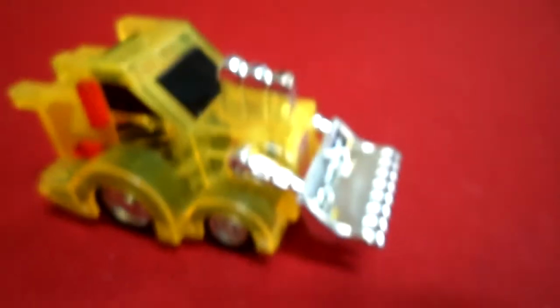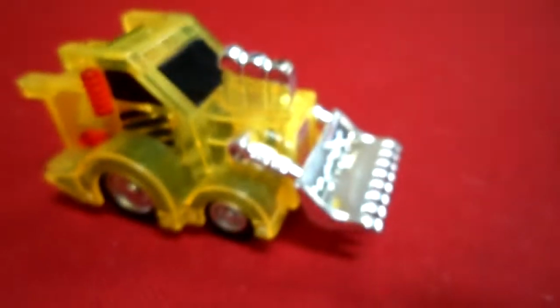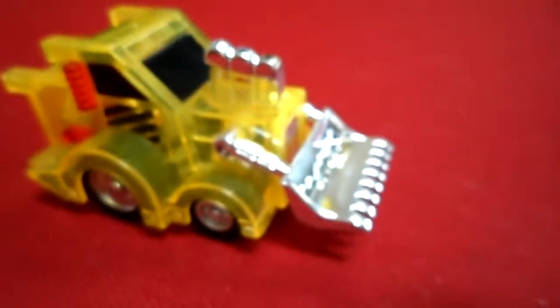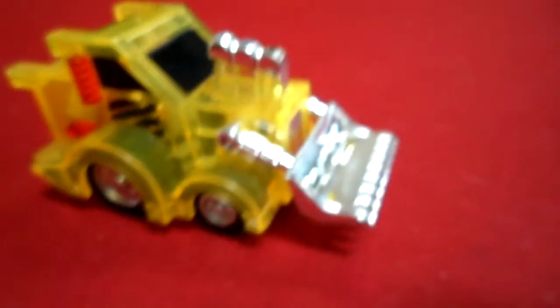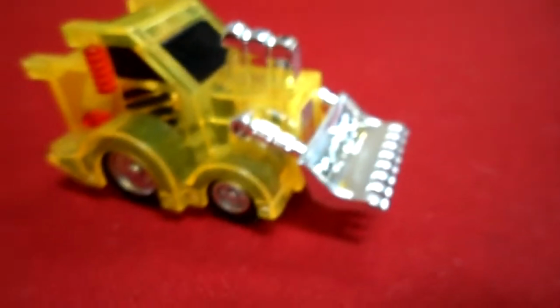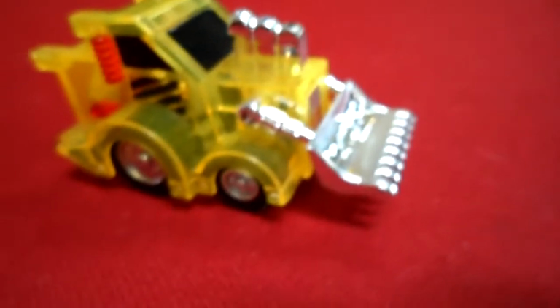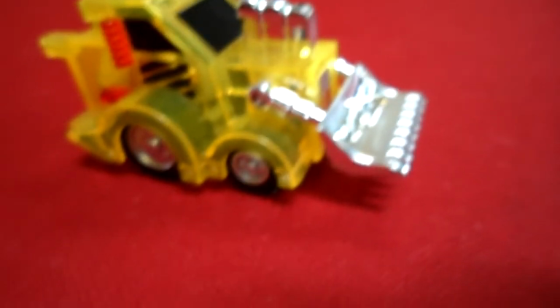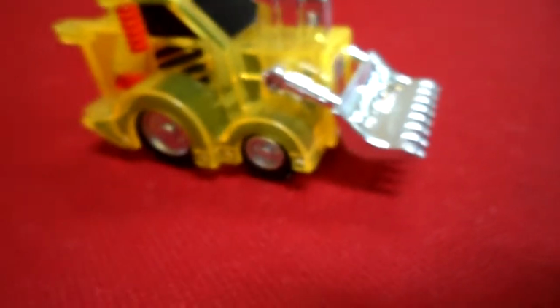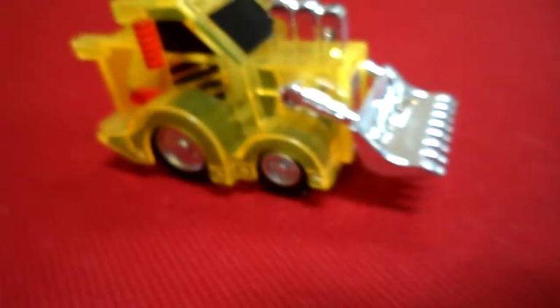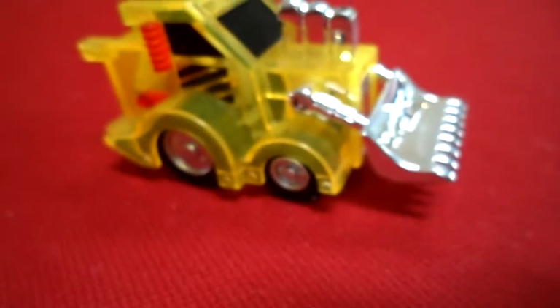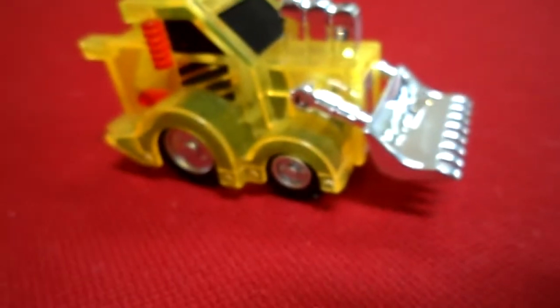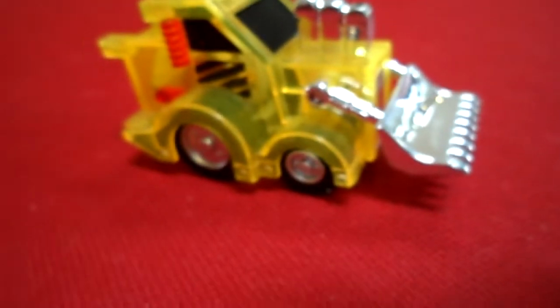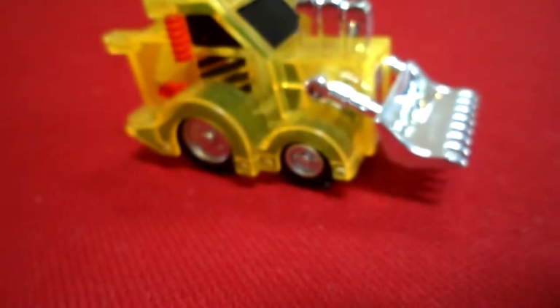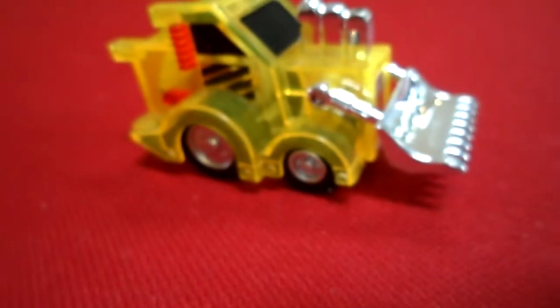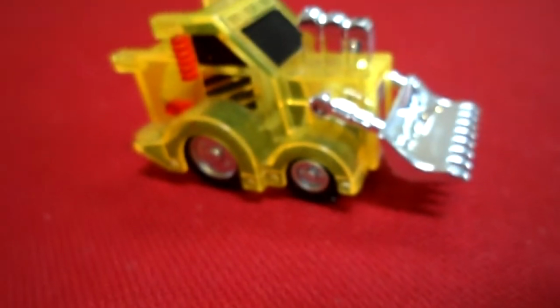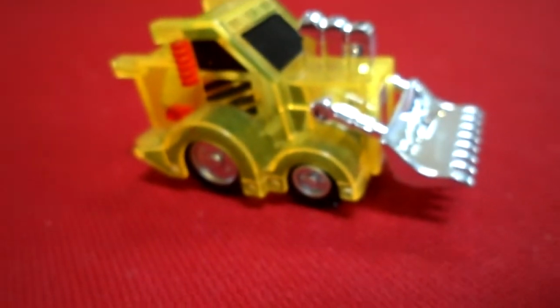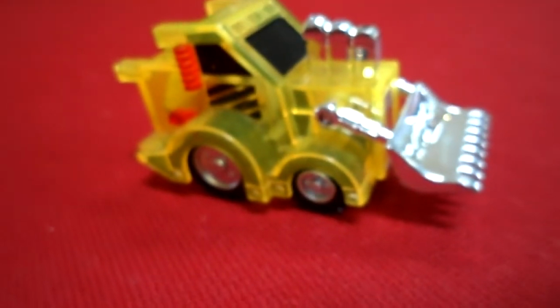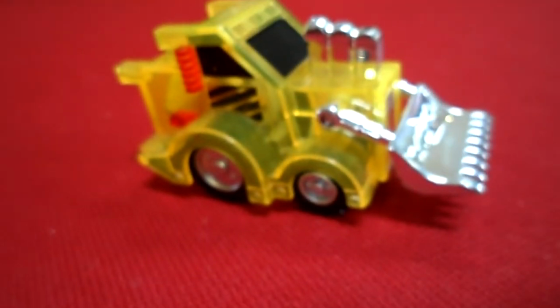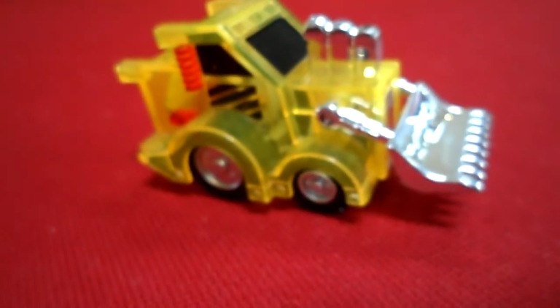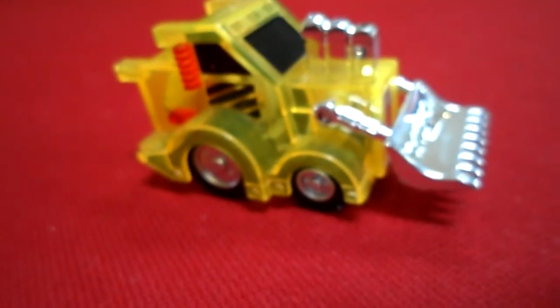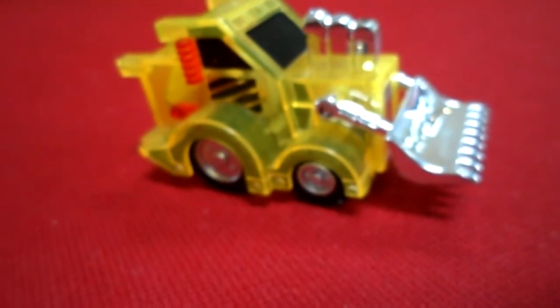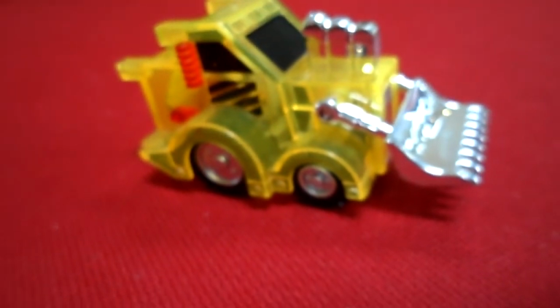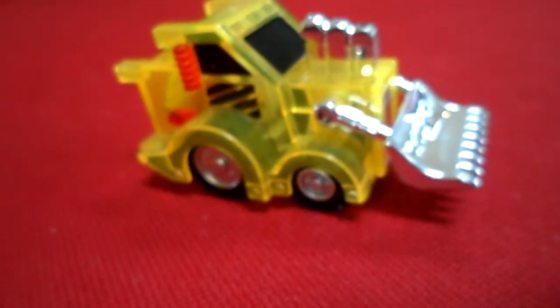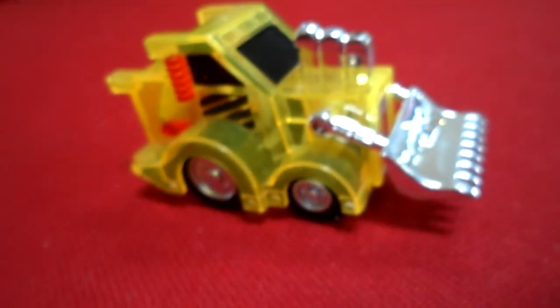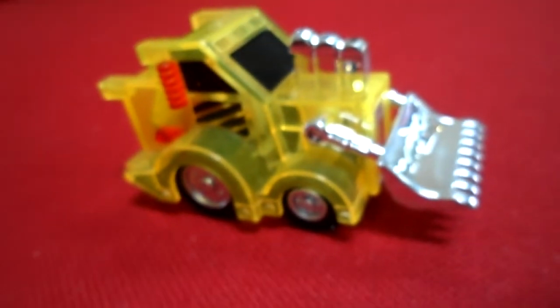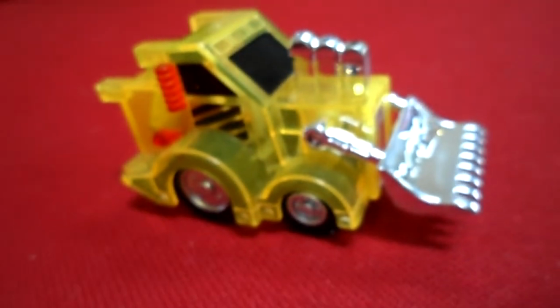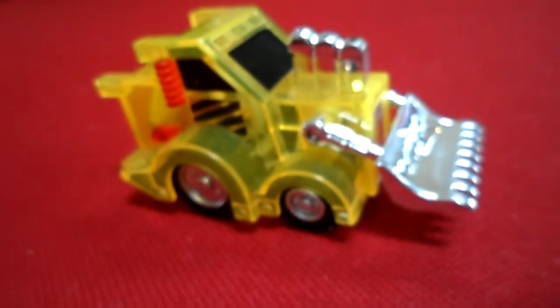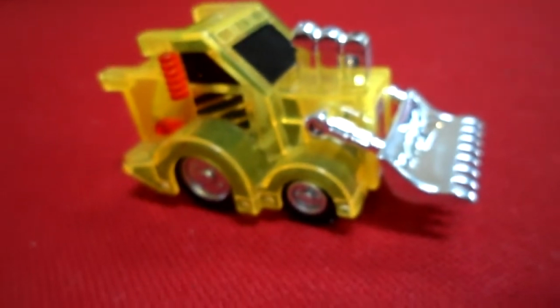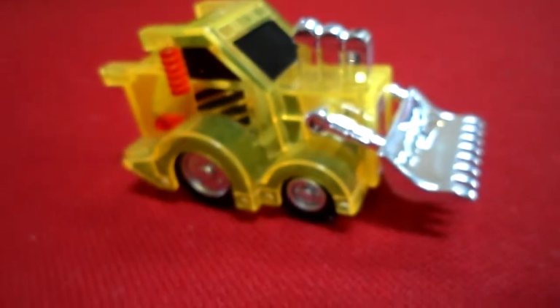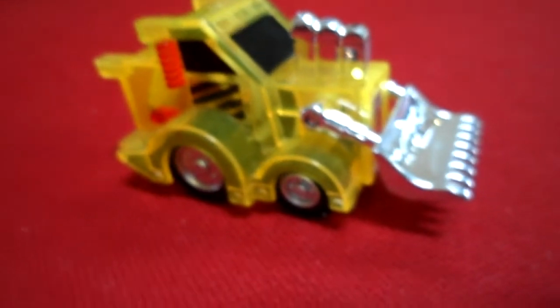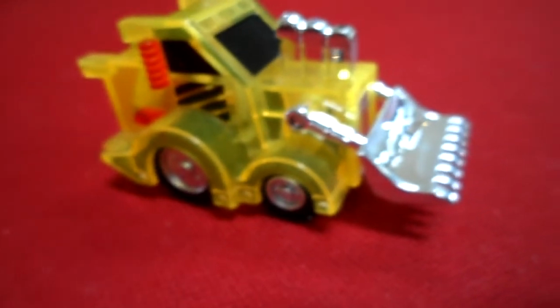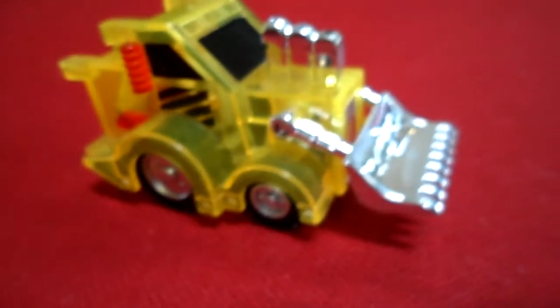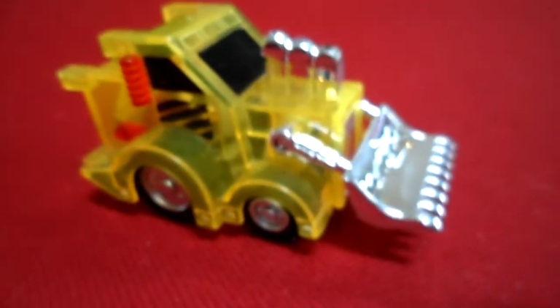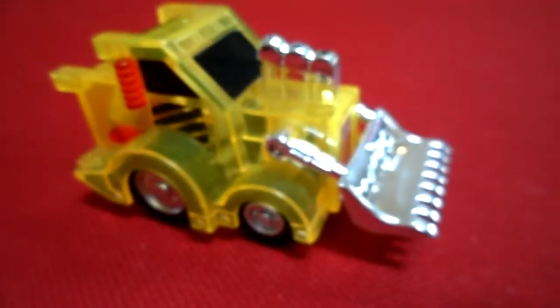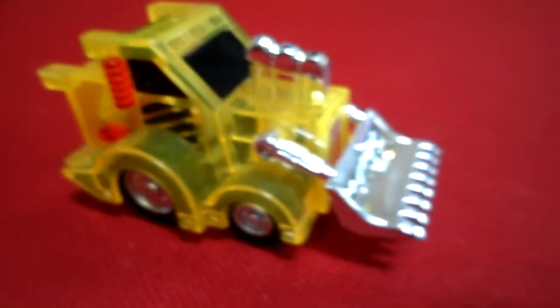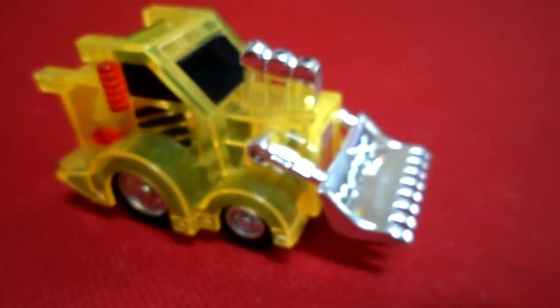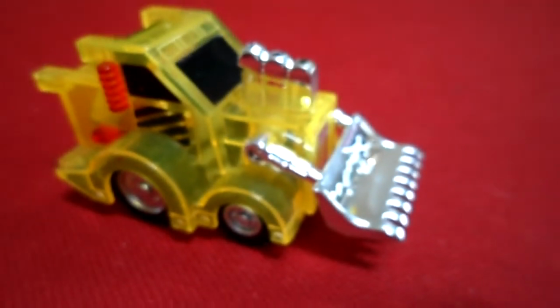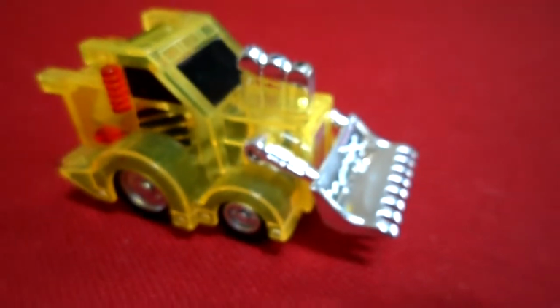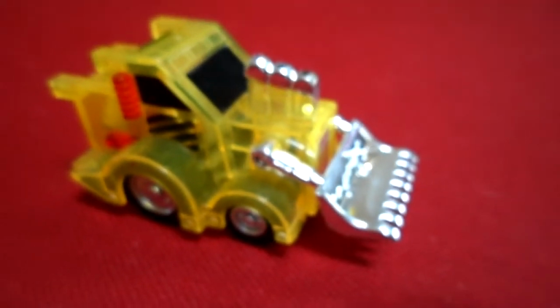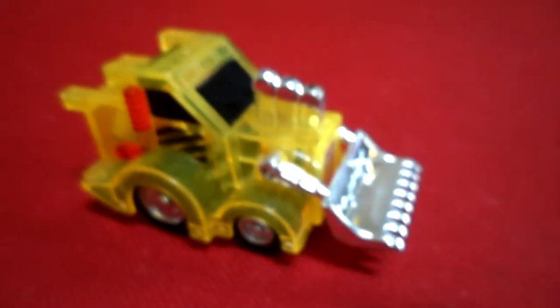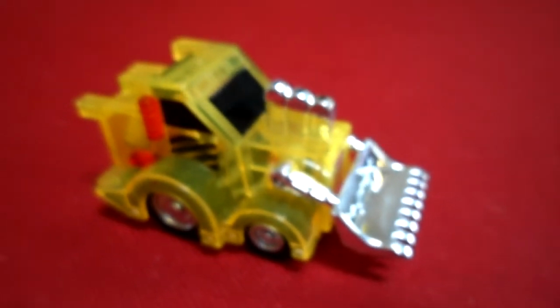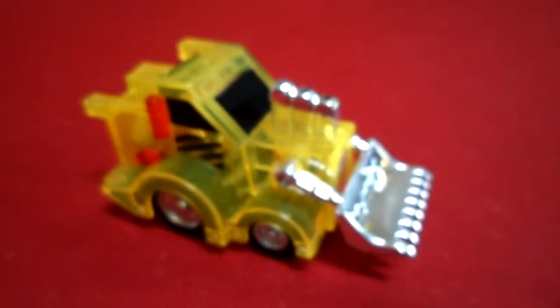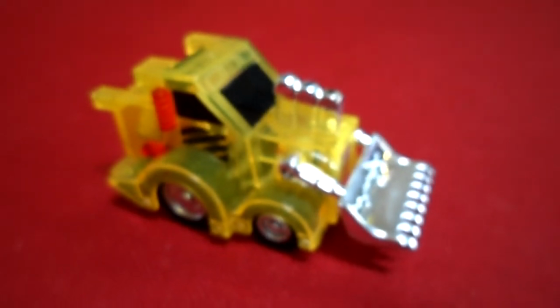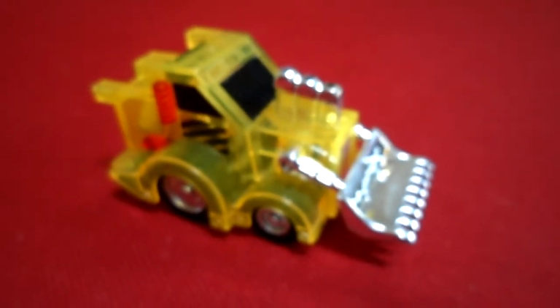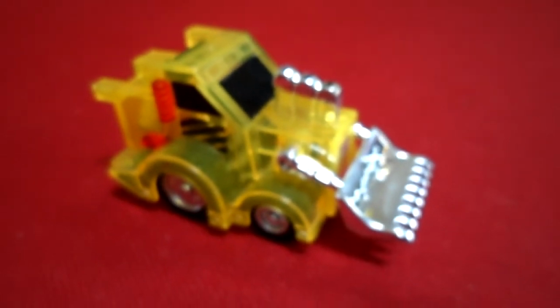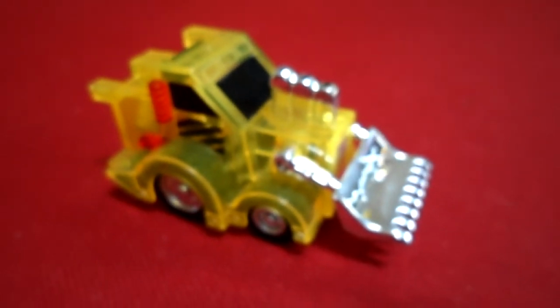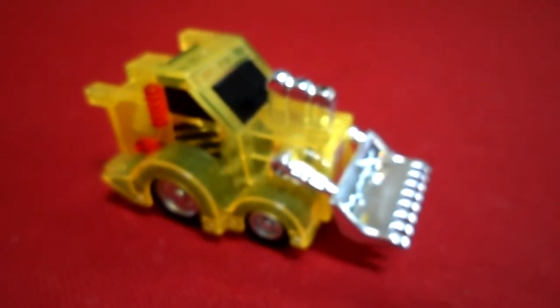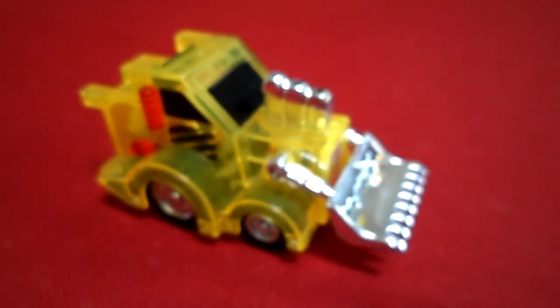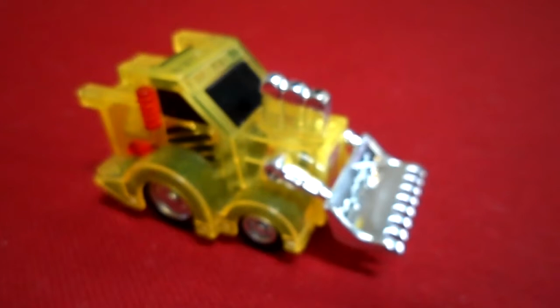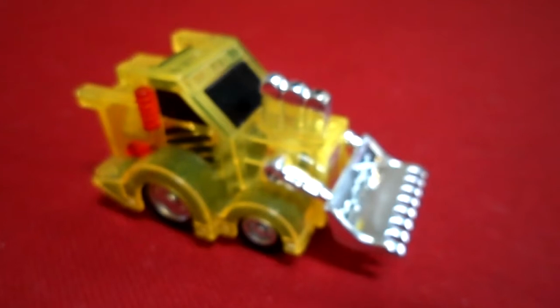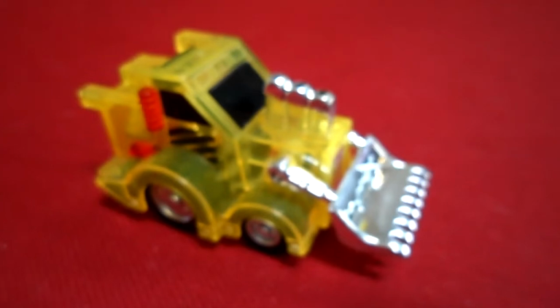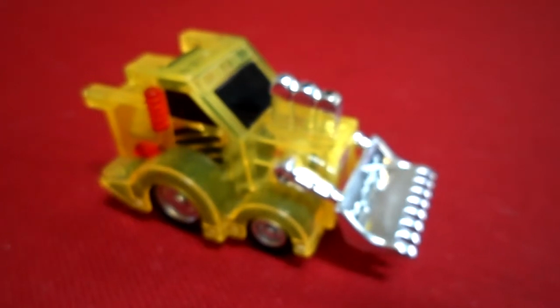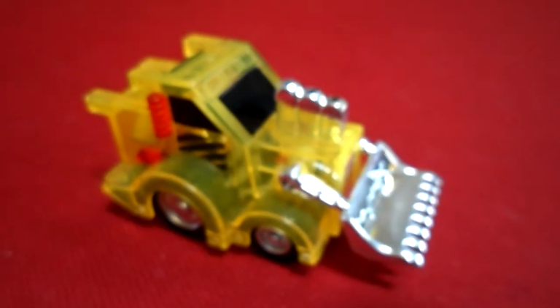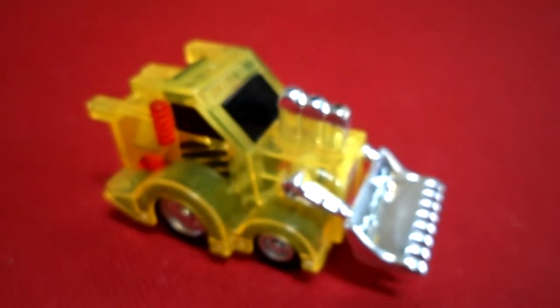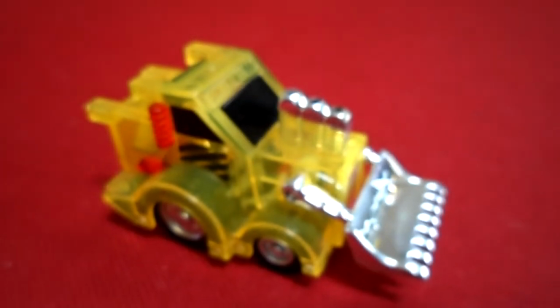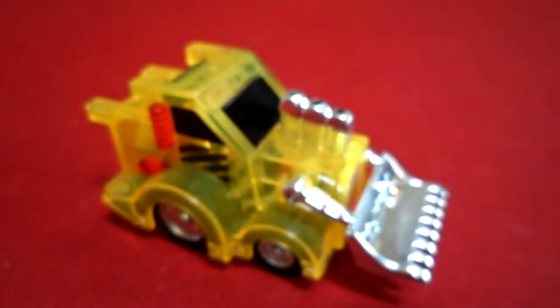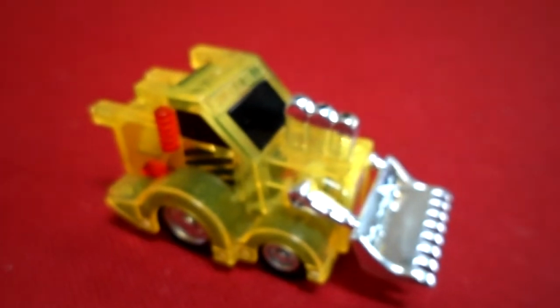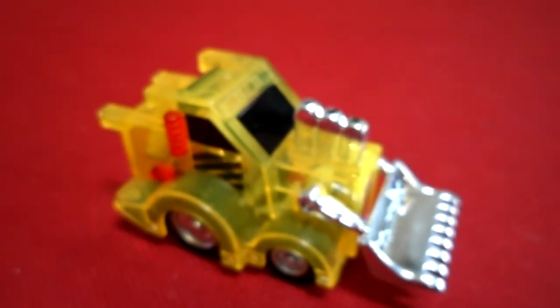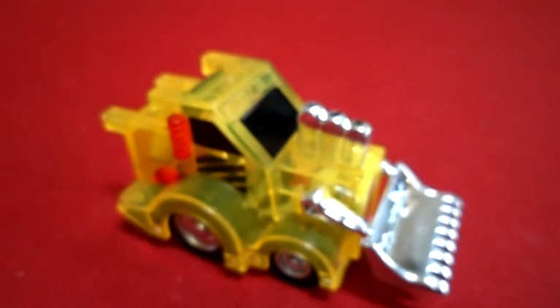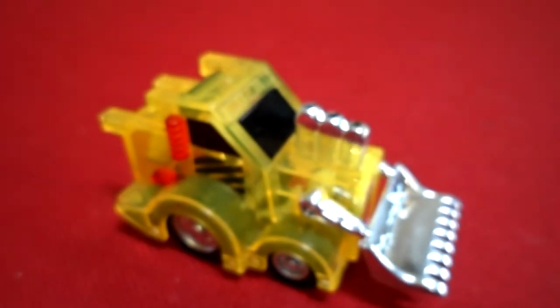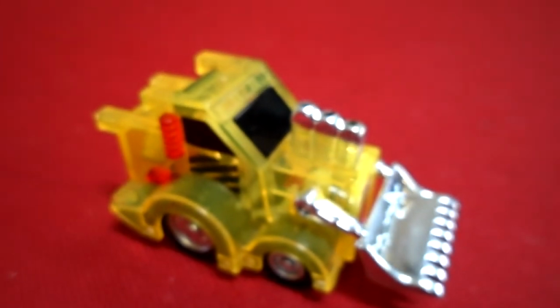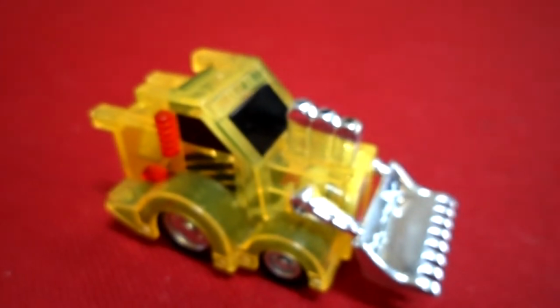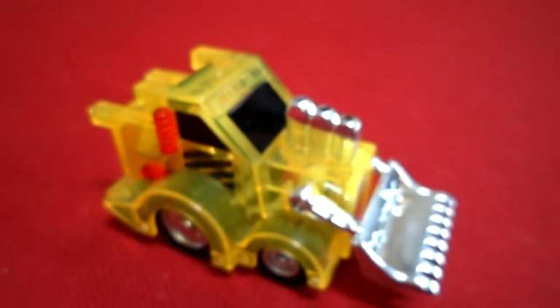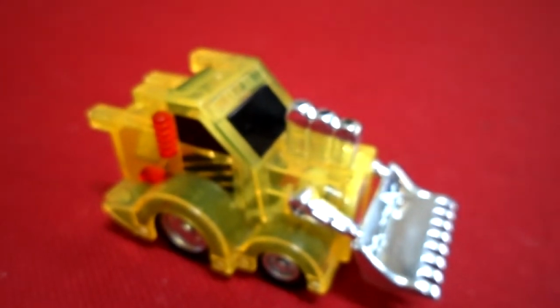We're going to have a look at now is Billy. He's a sort of a JCB or Caterpillar wheel loader.